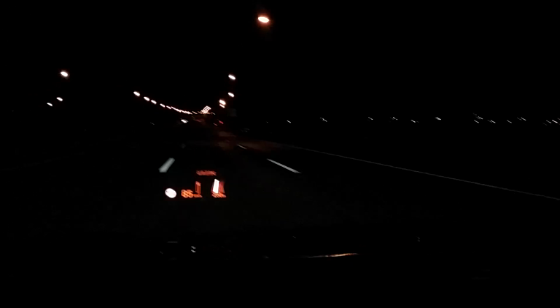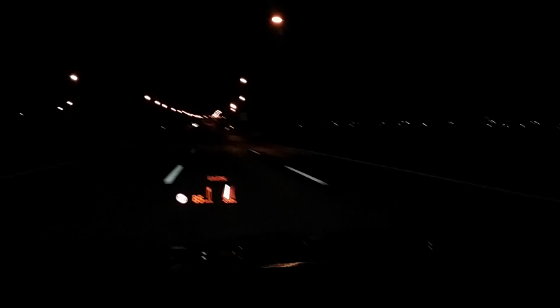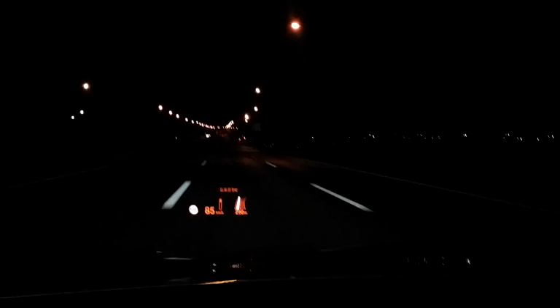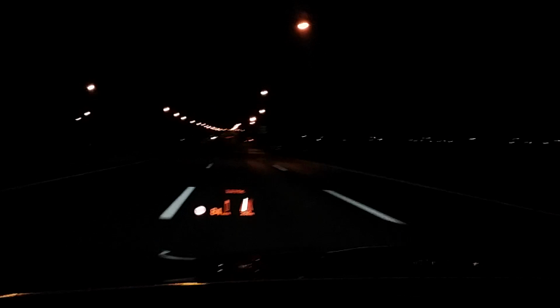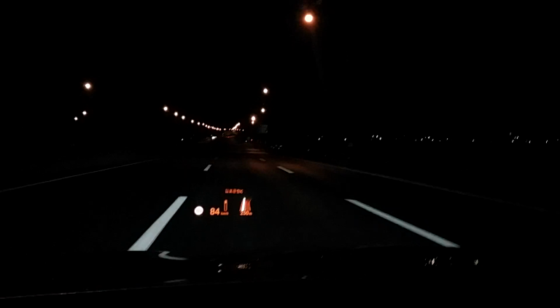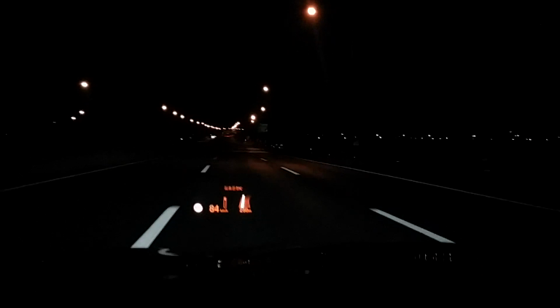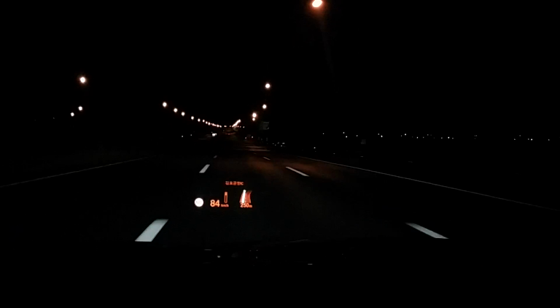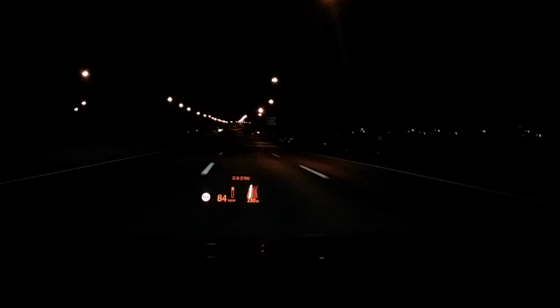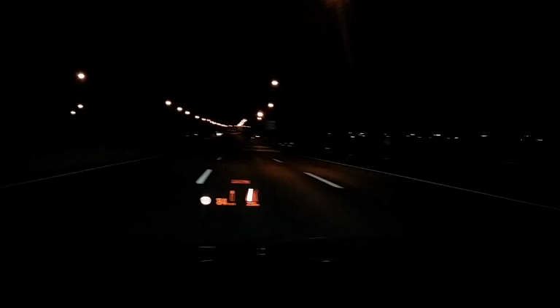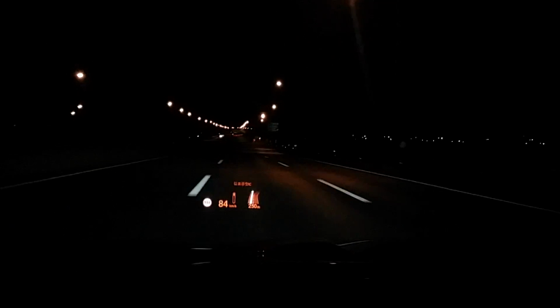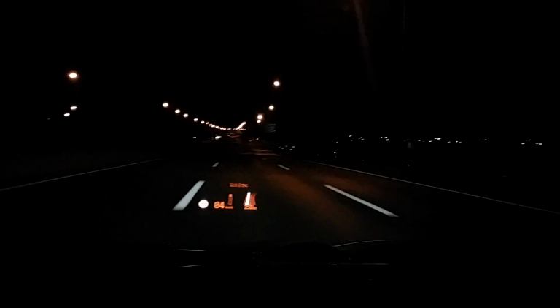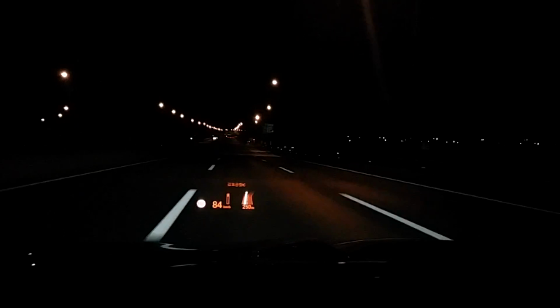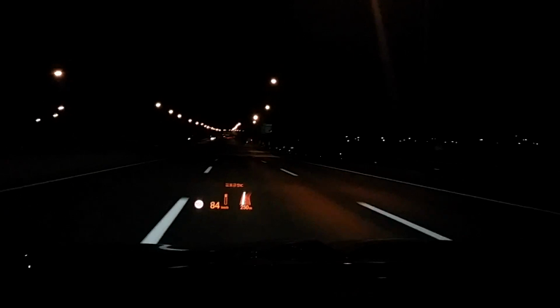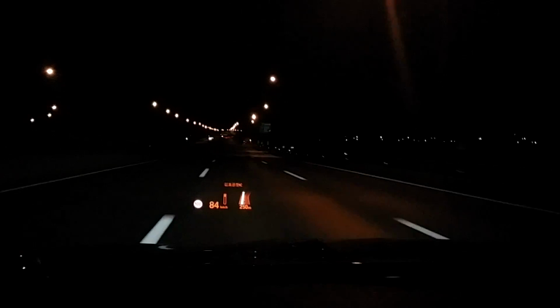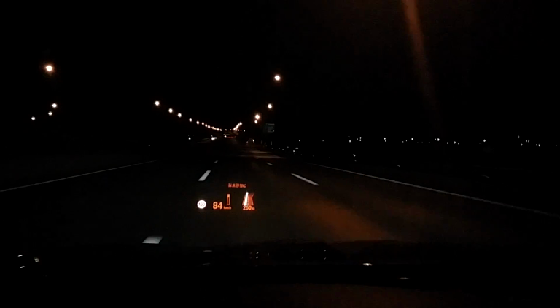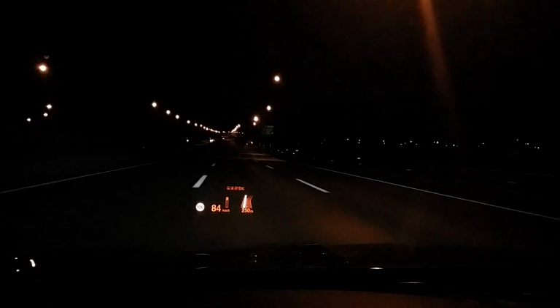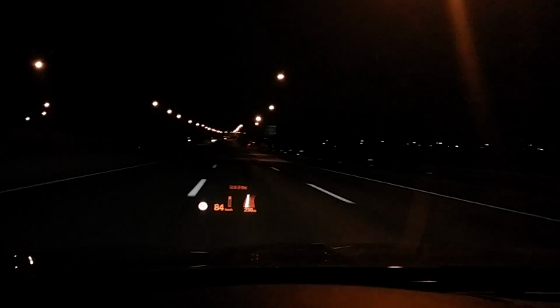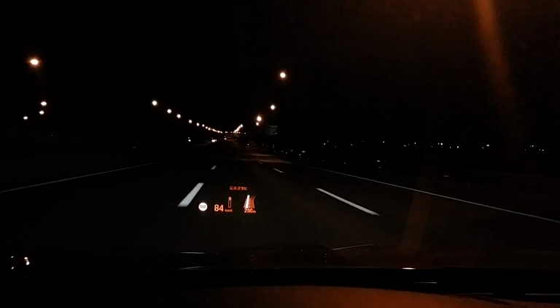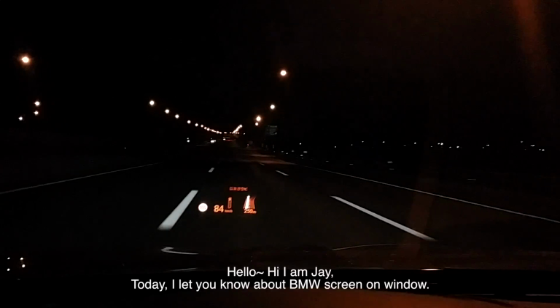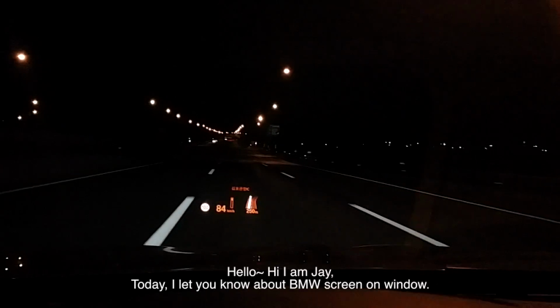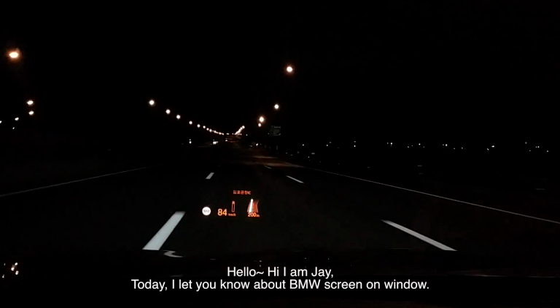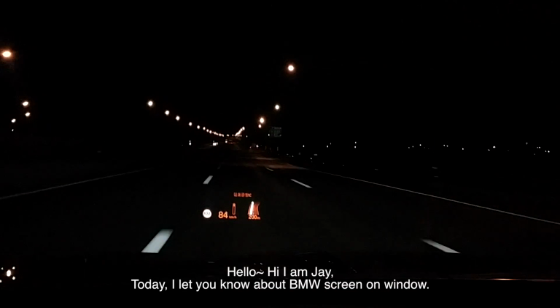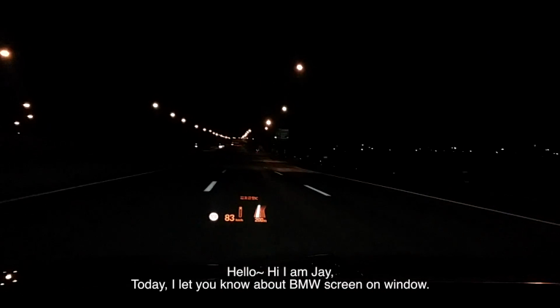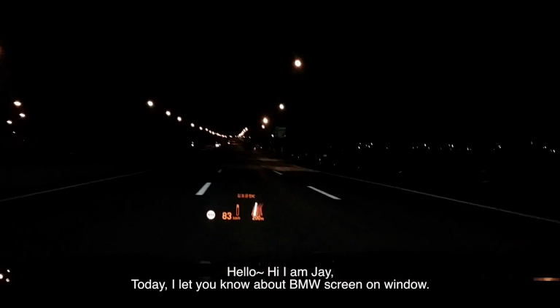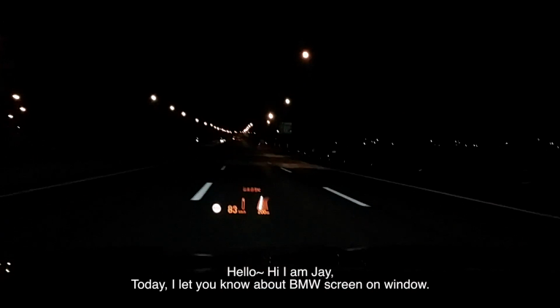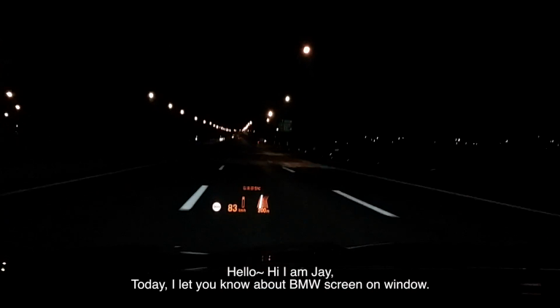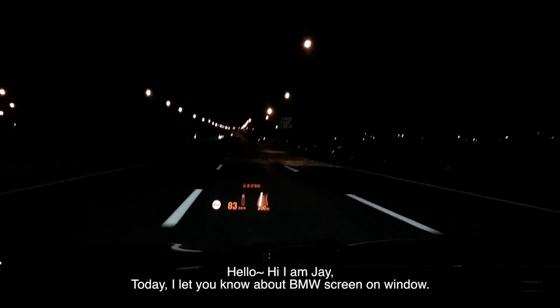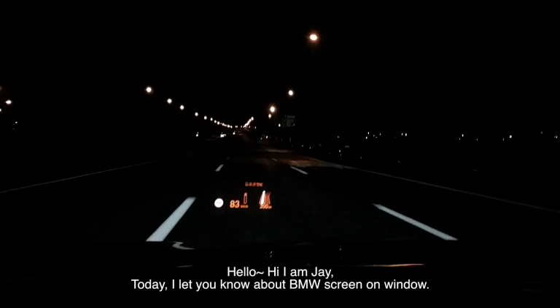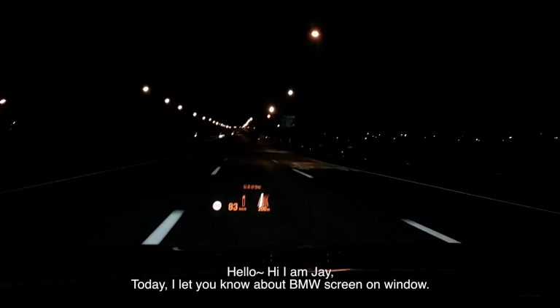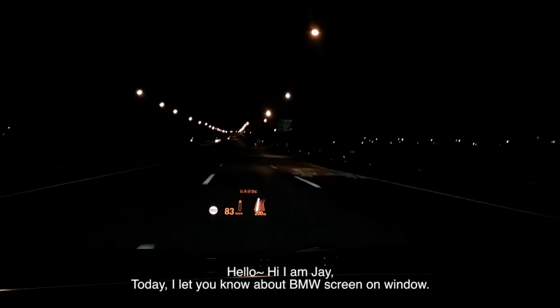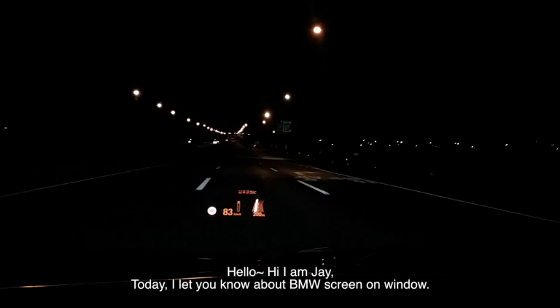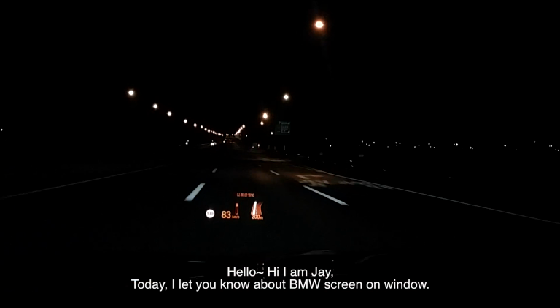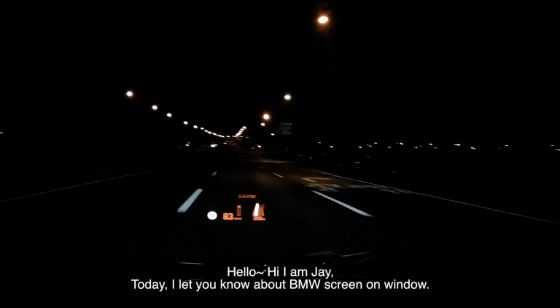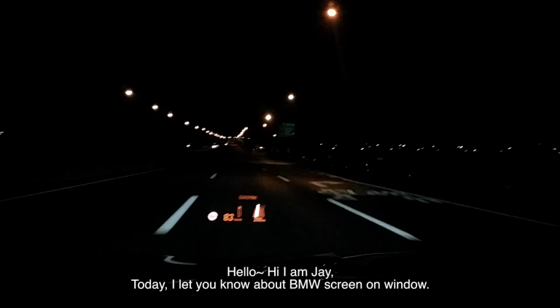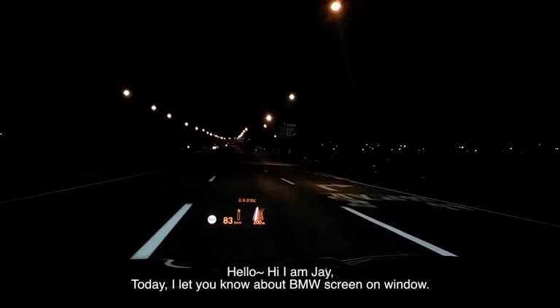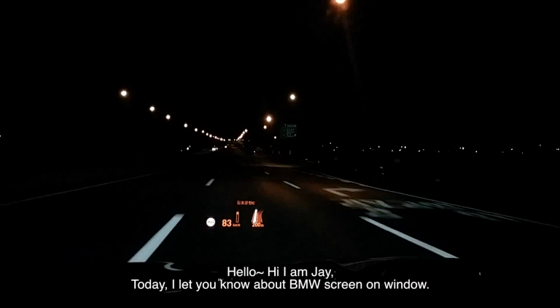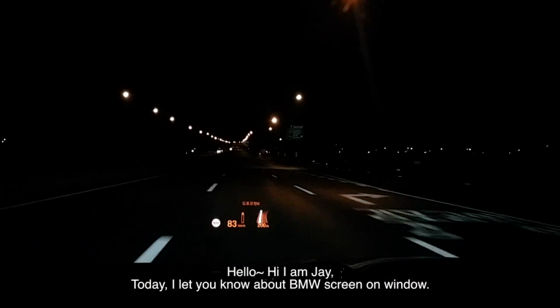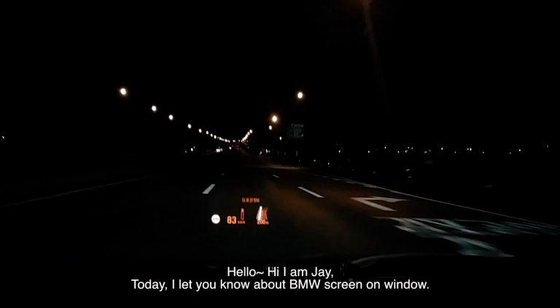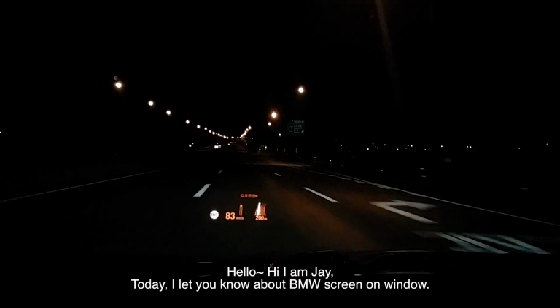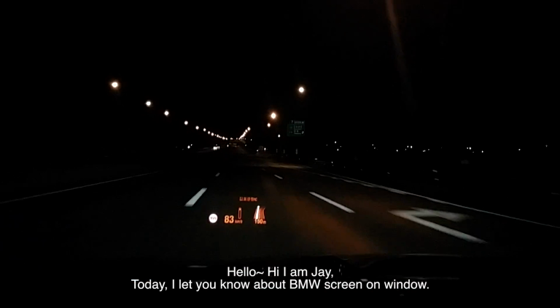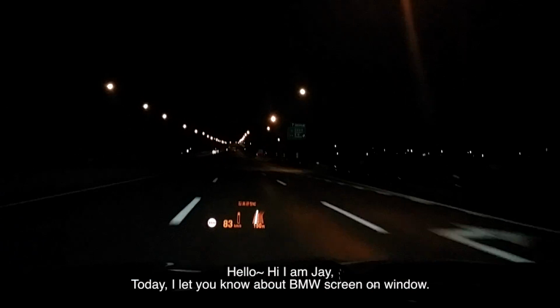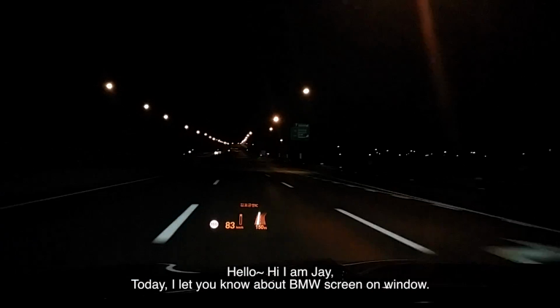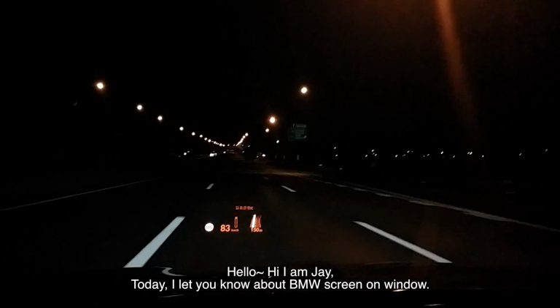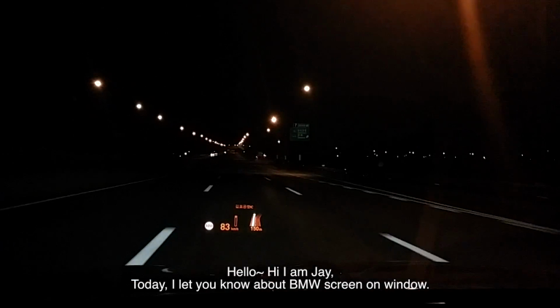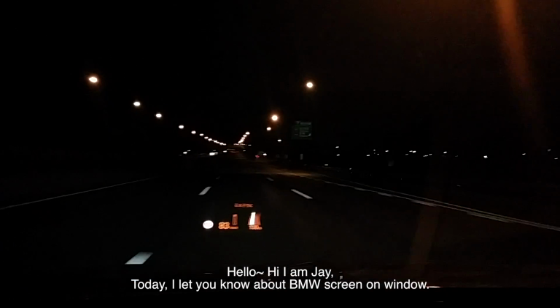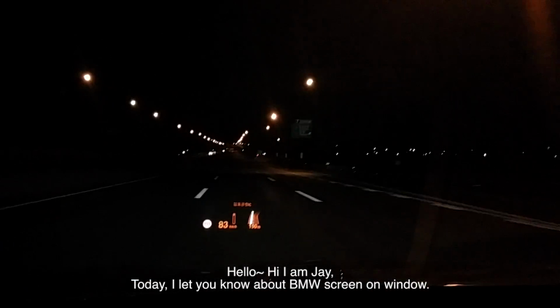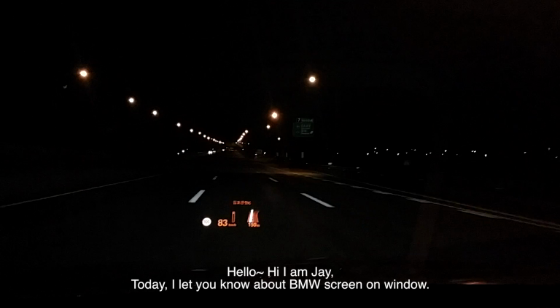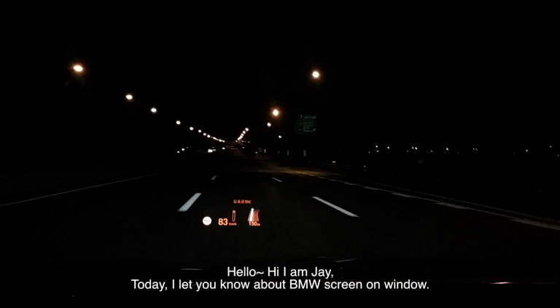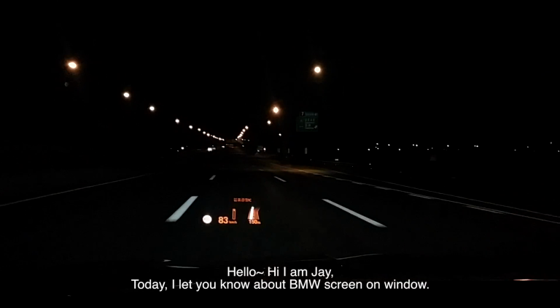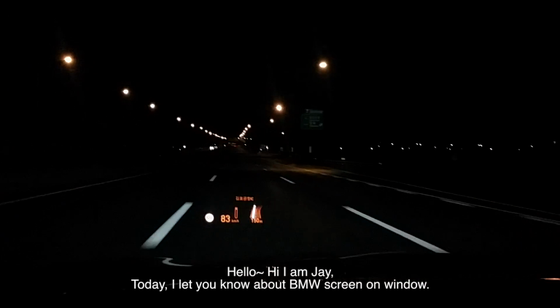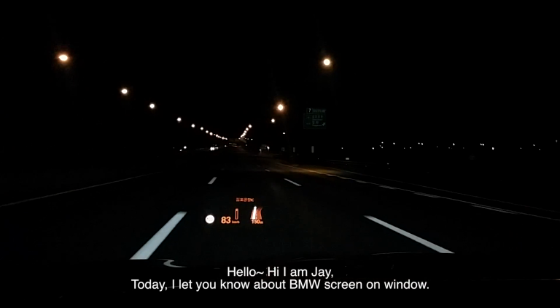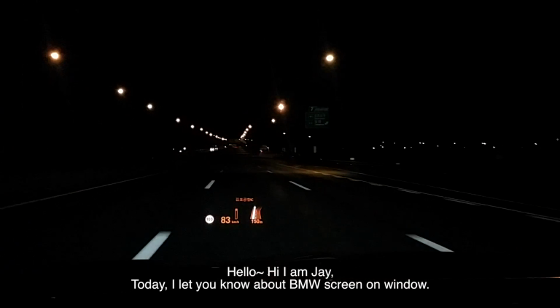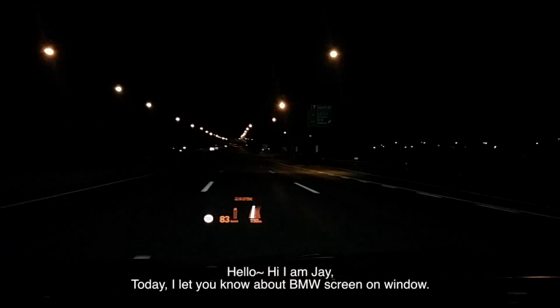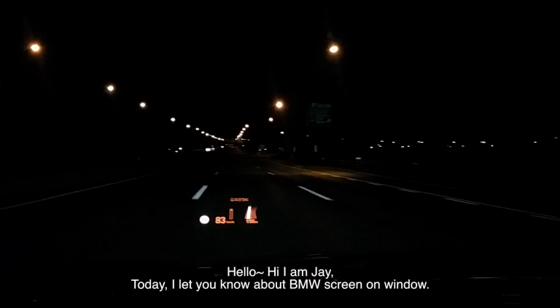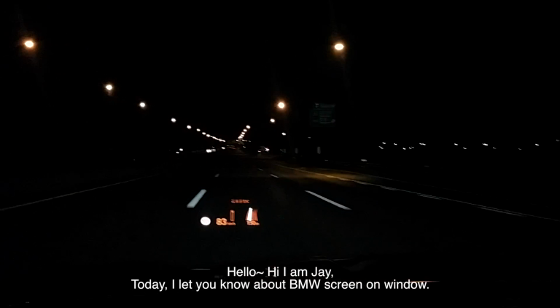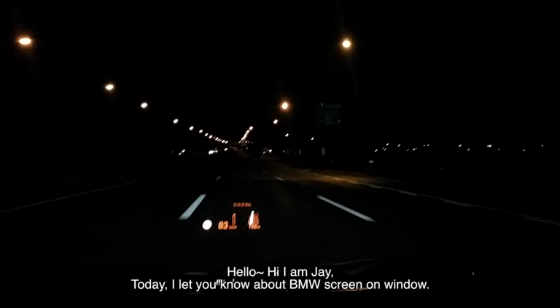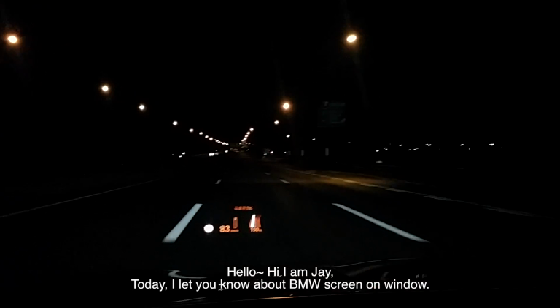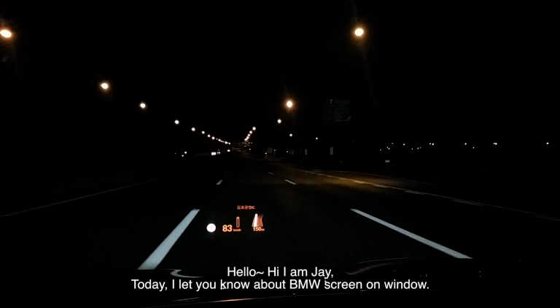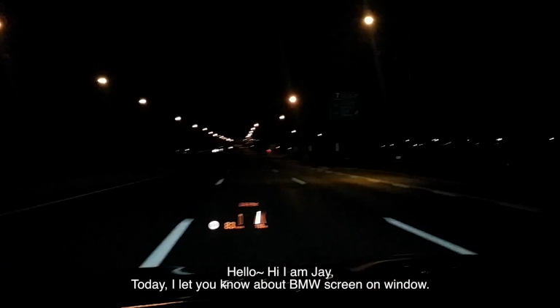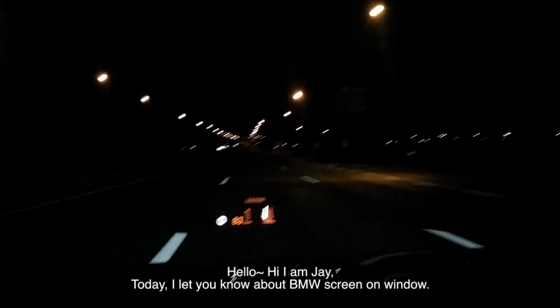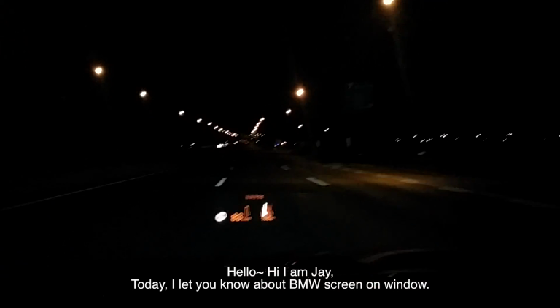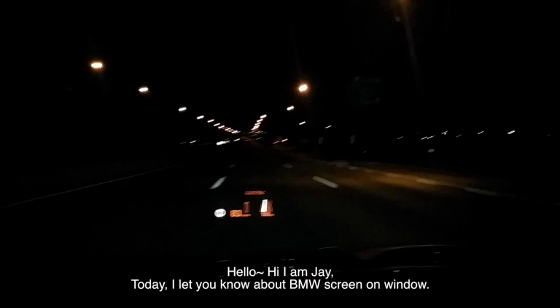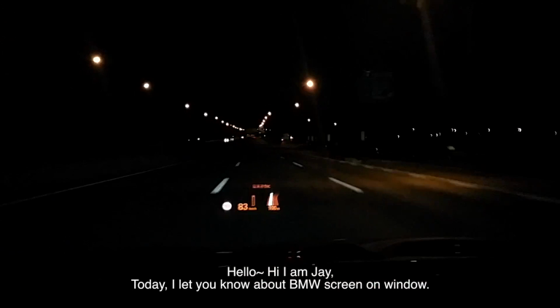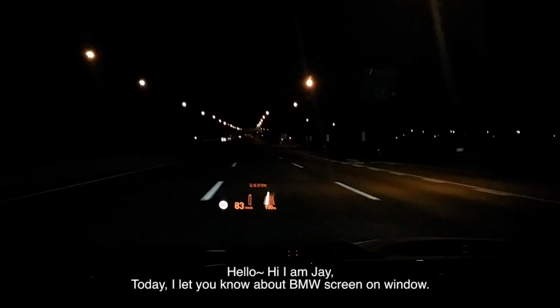Hello, hi, I'm Jay. Today I'll let you know about BMW's screen on the windshield.